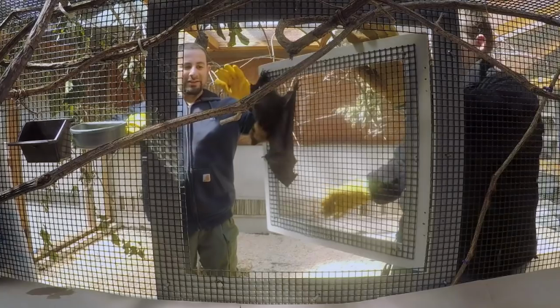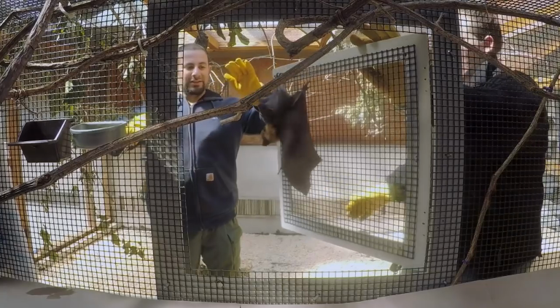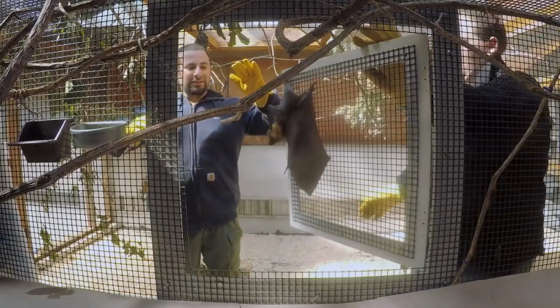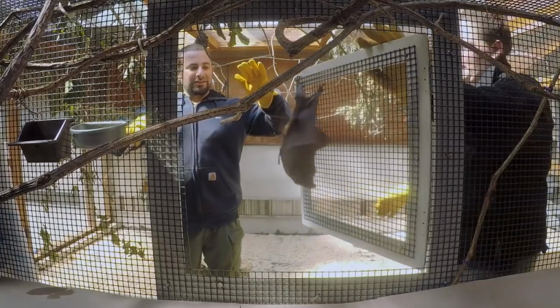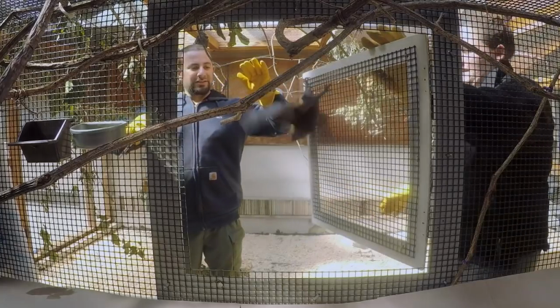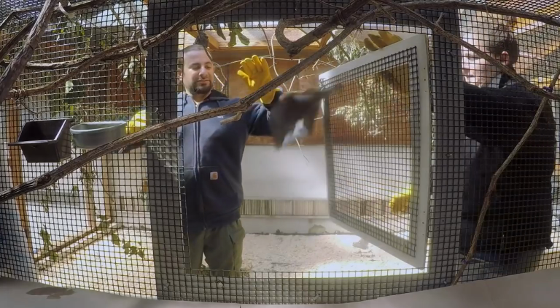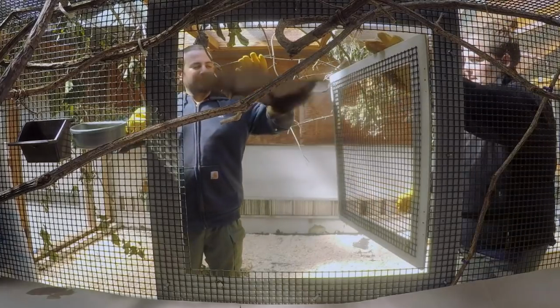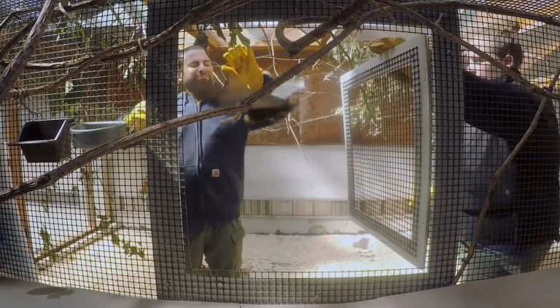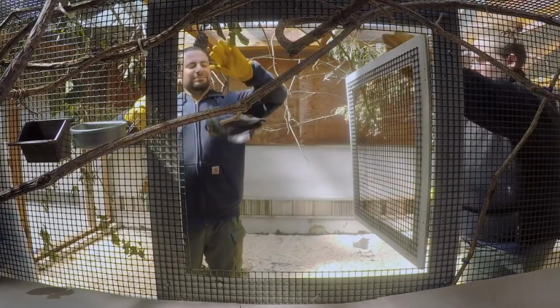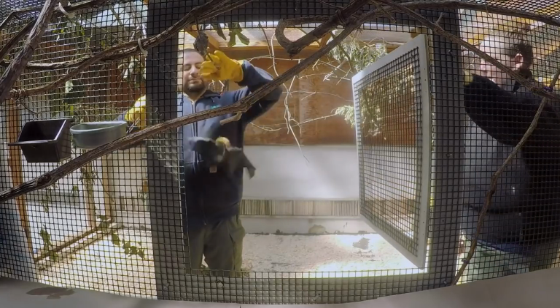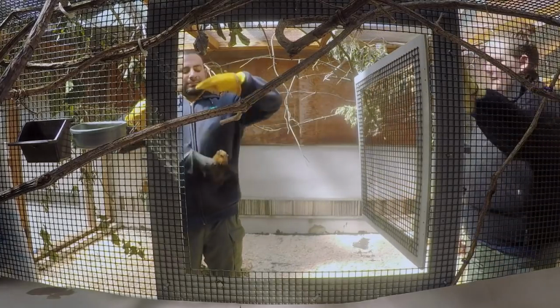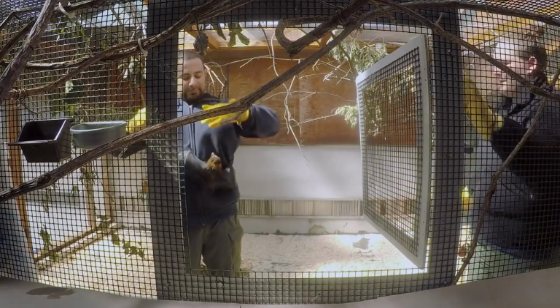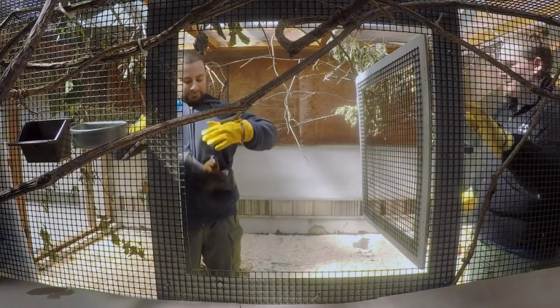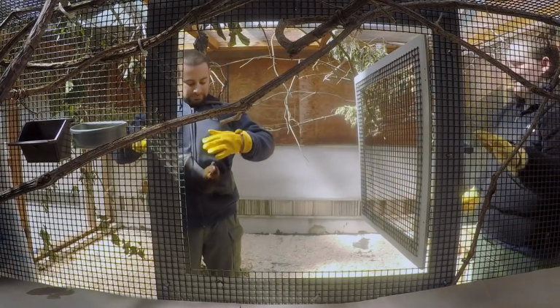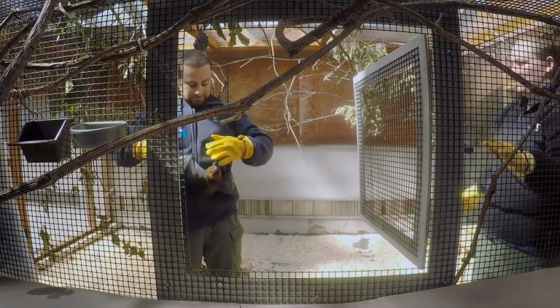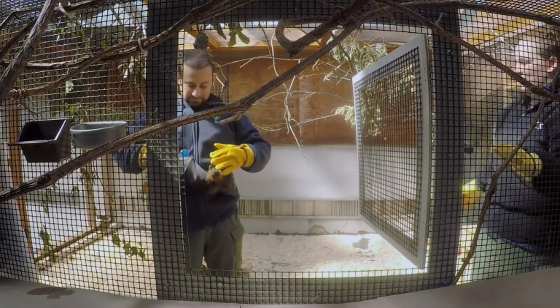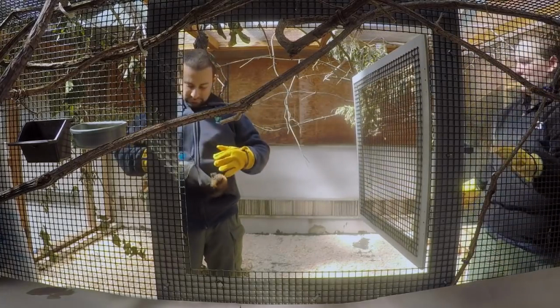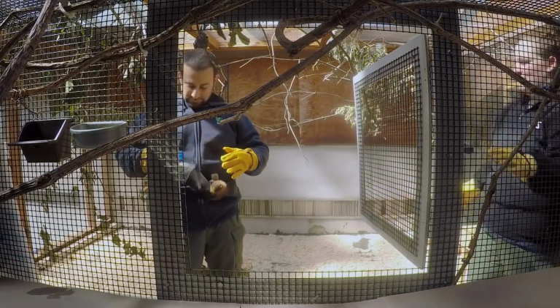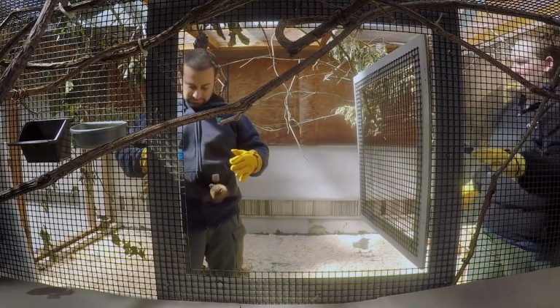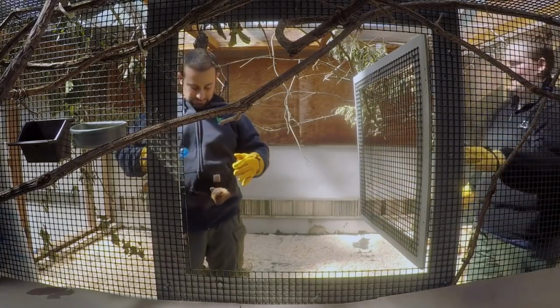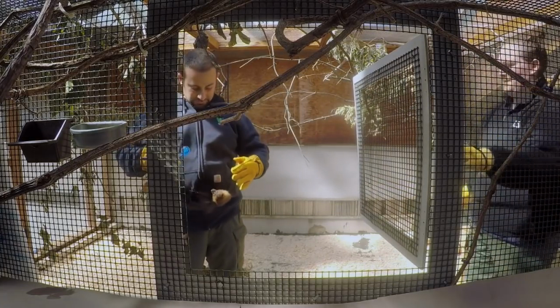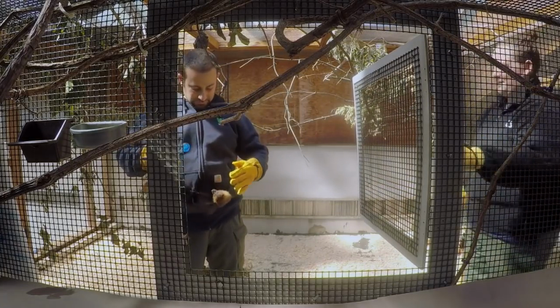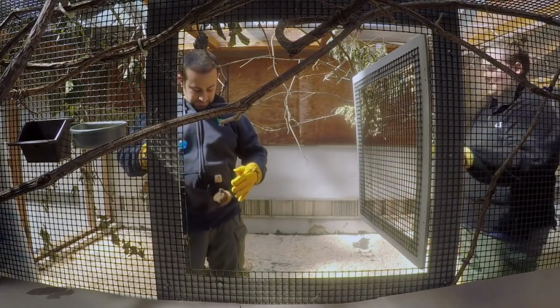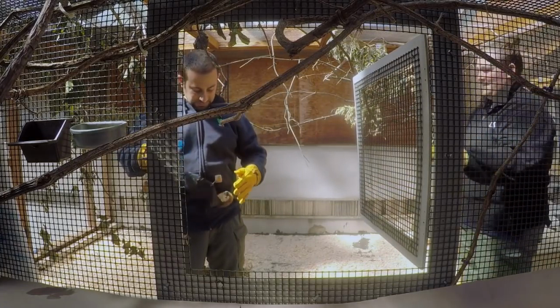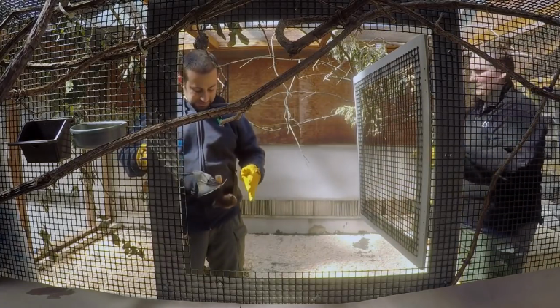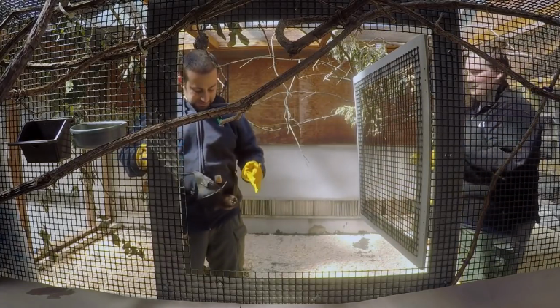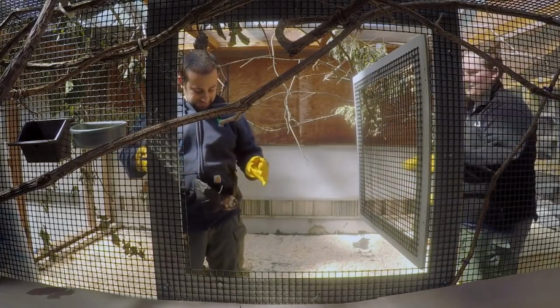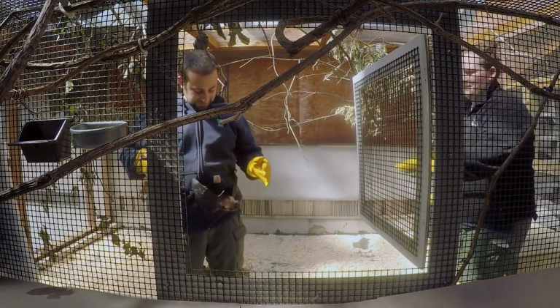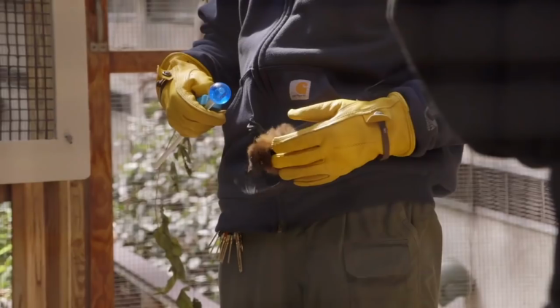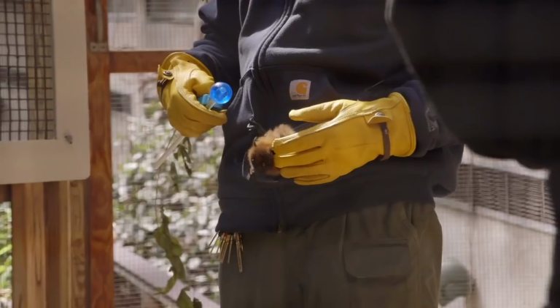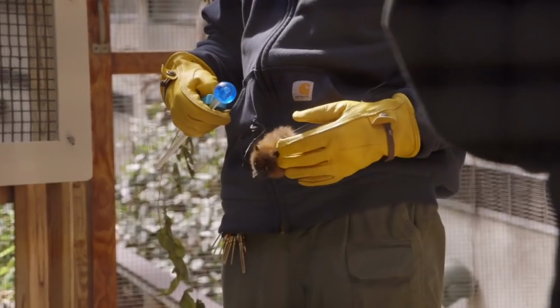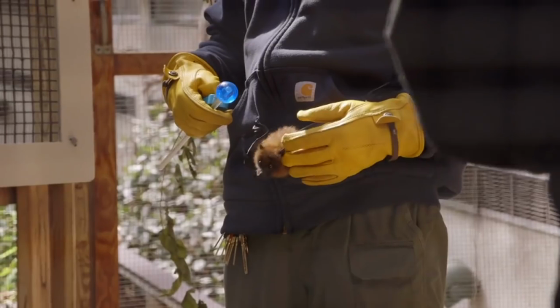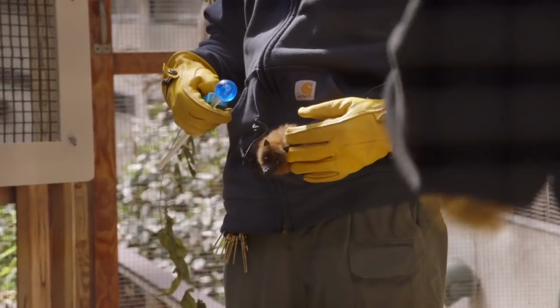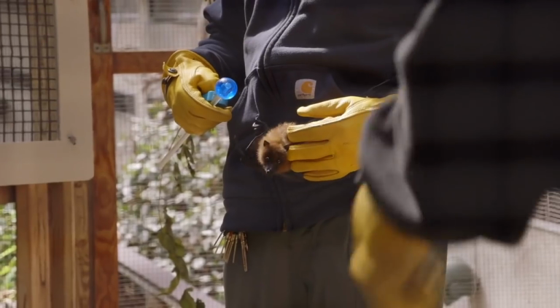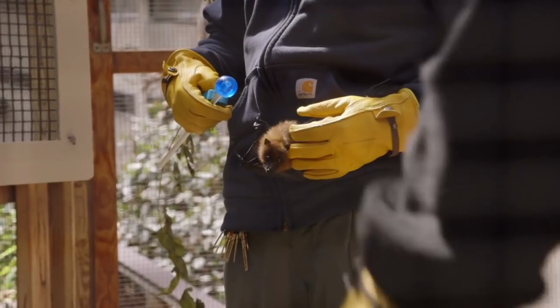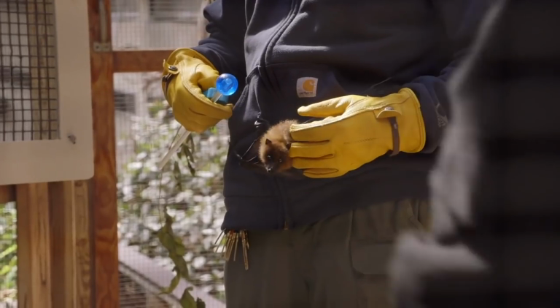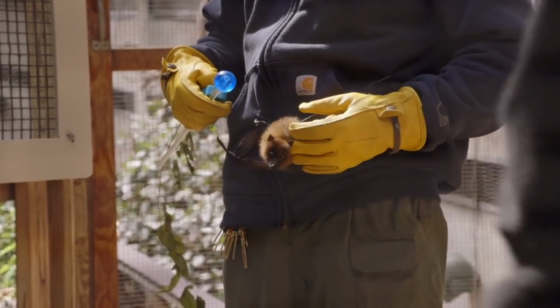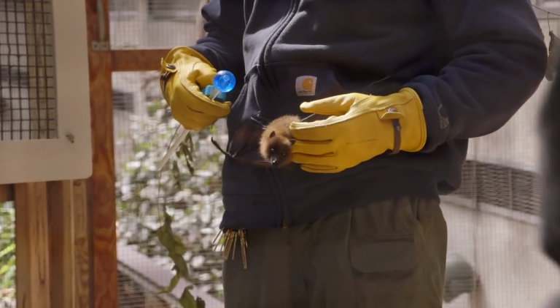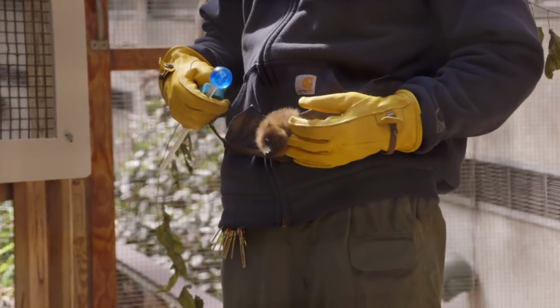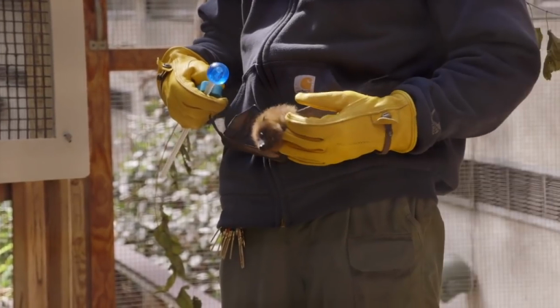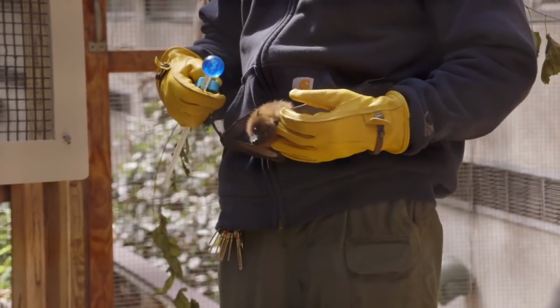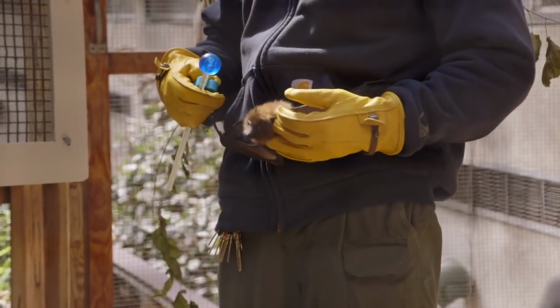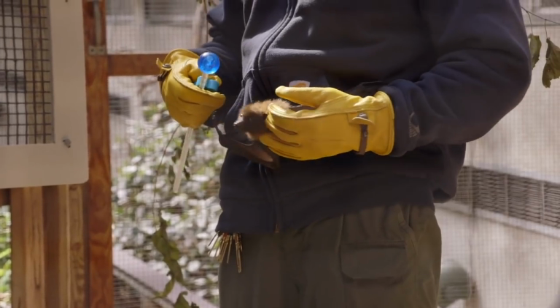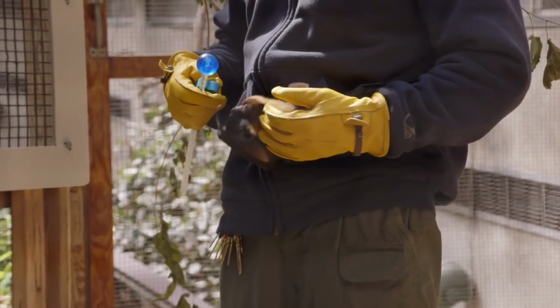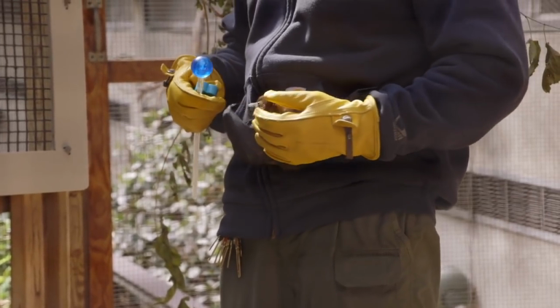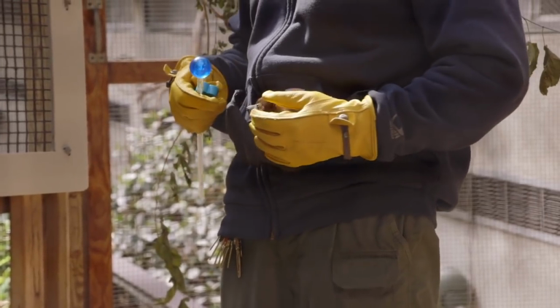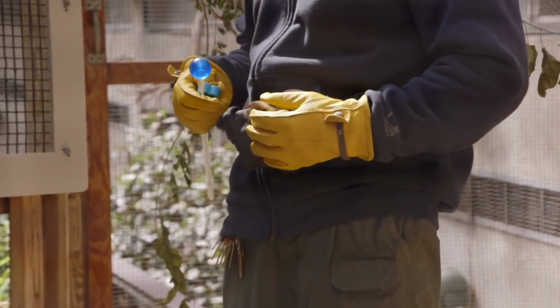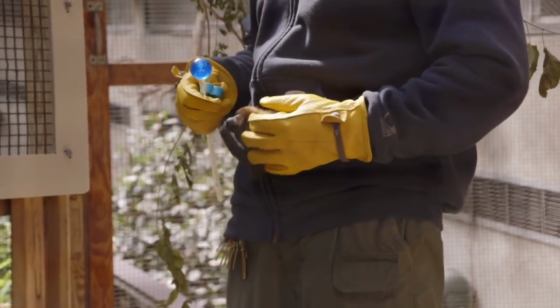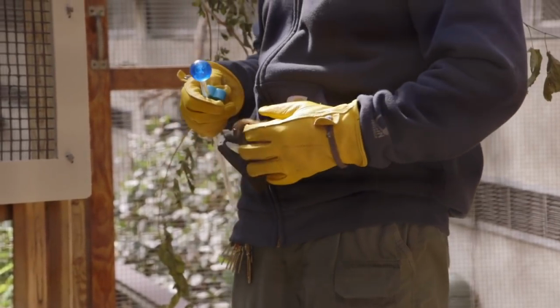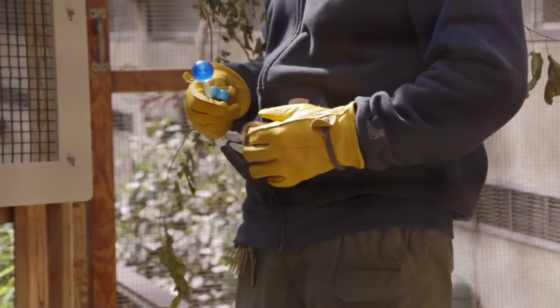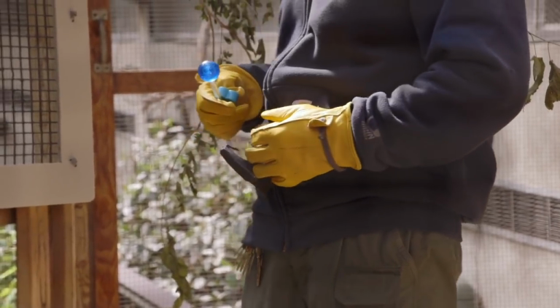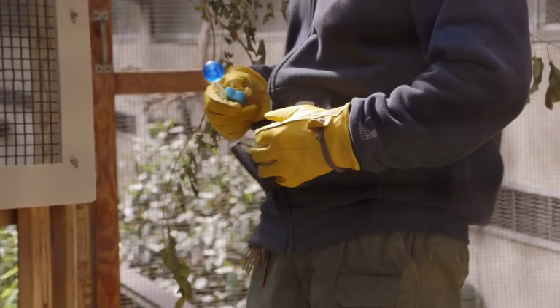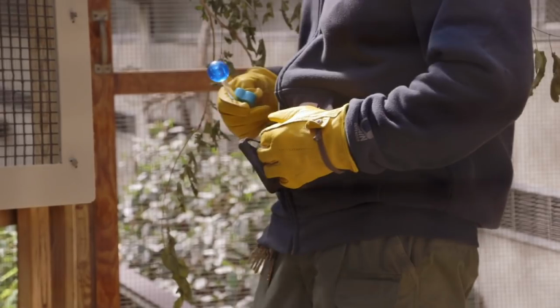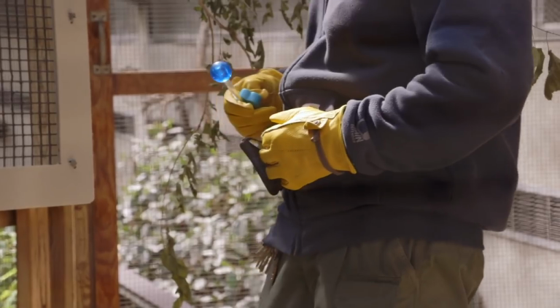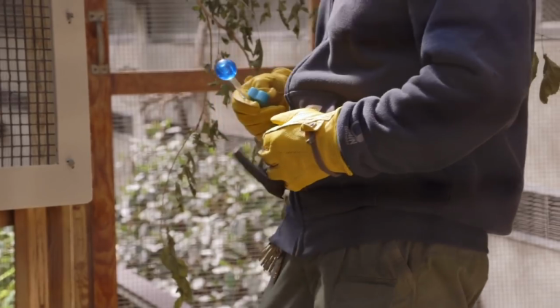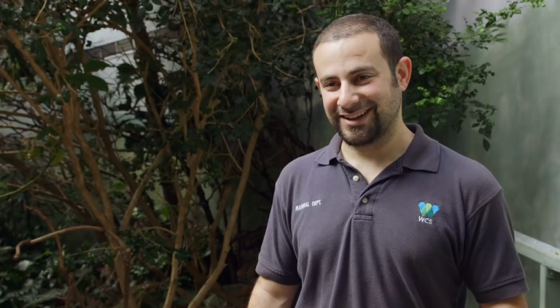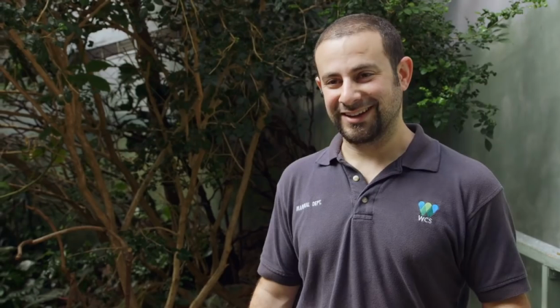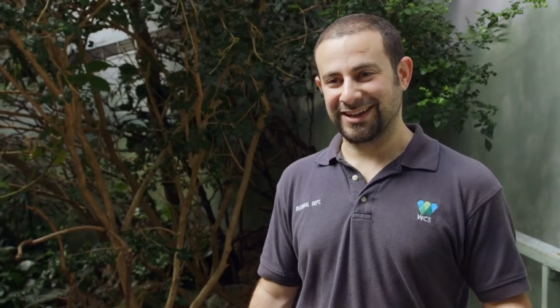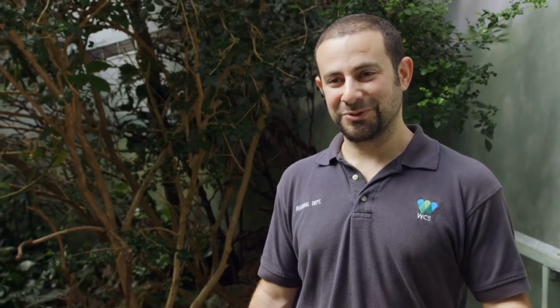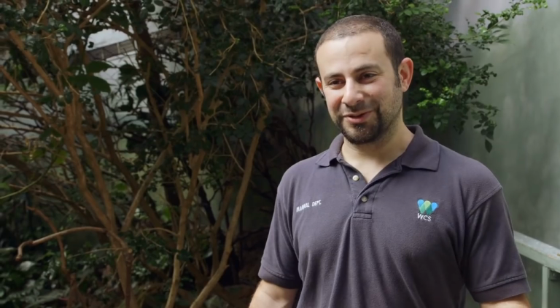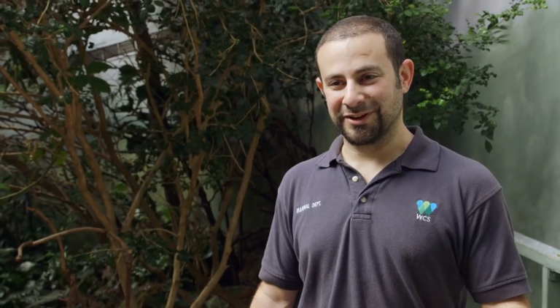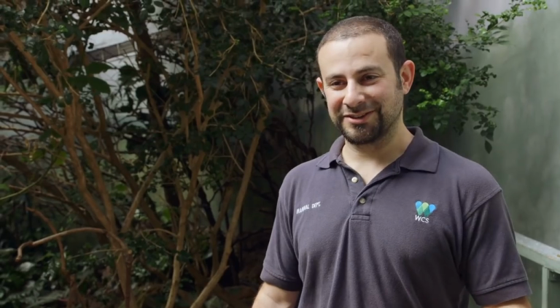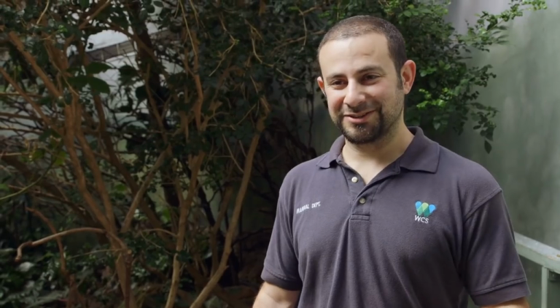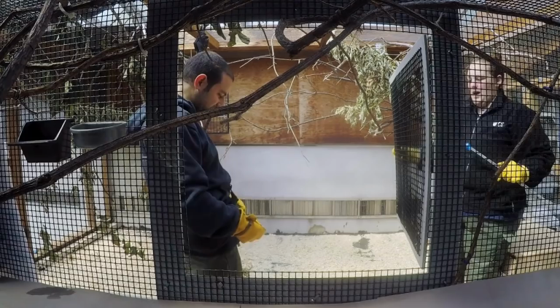Target training is pretty much the first step that an animal will learn. The reward is getting to hang out with us.